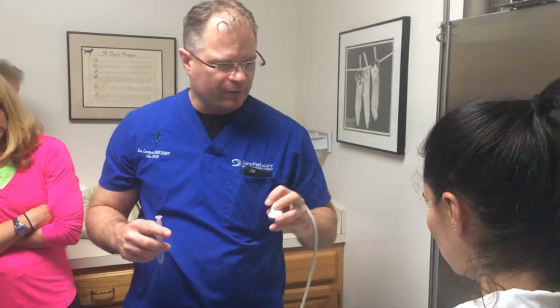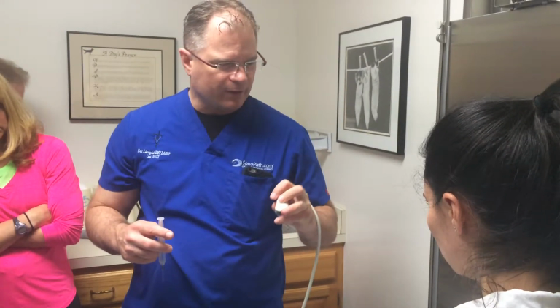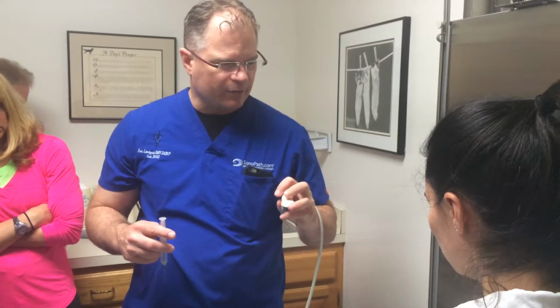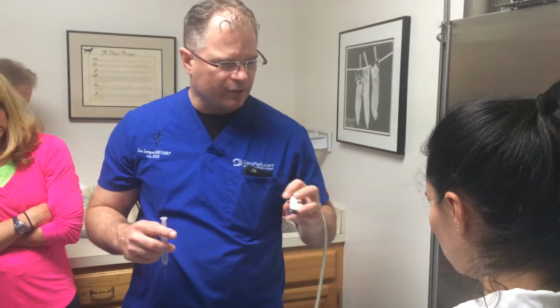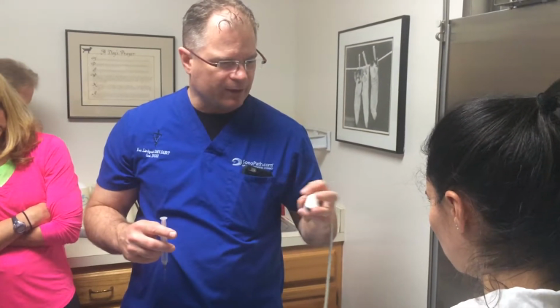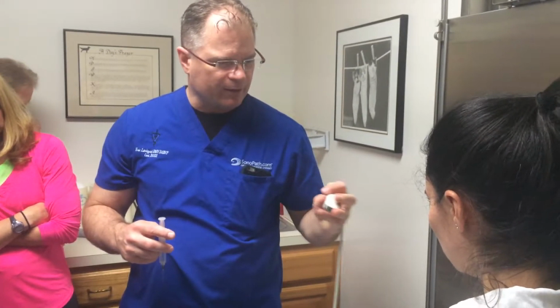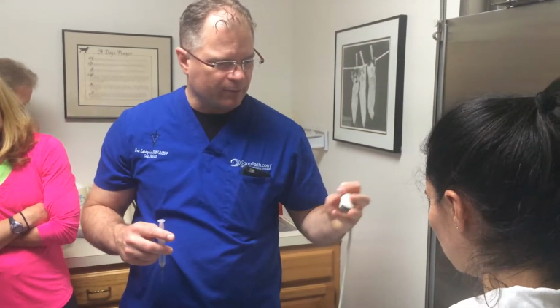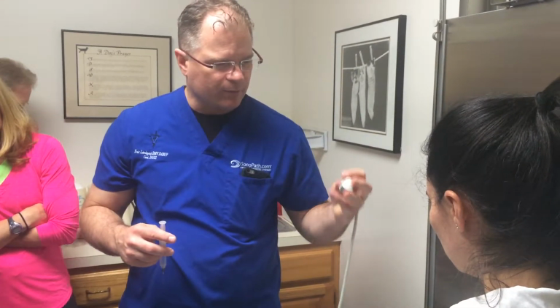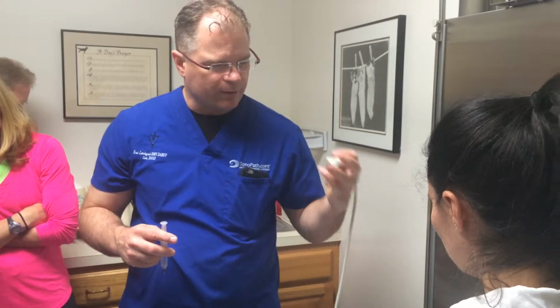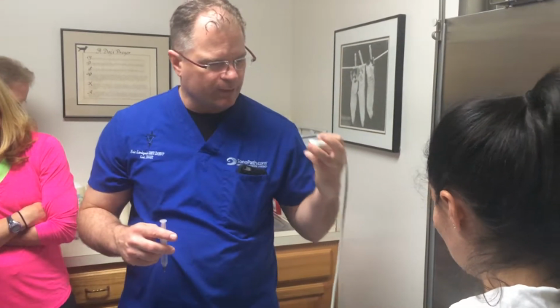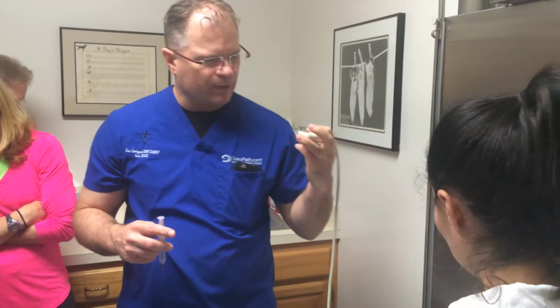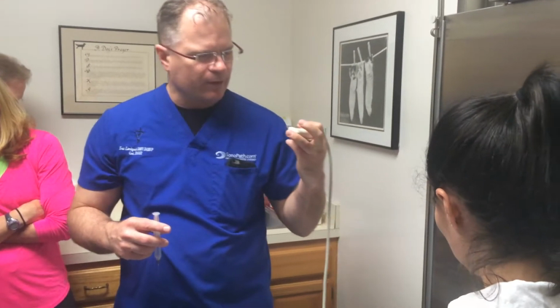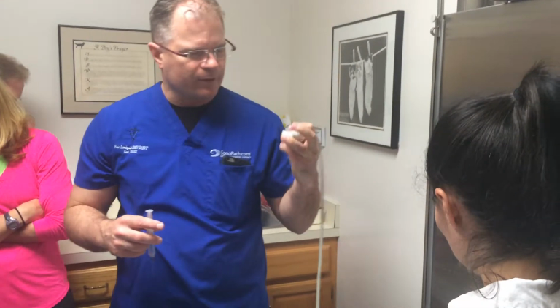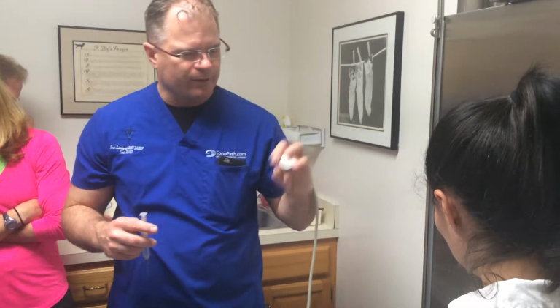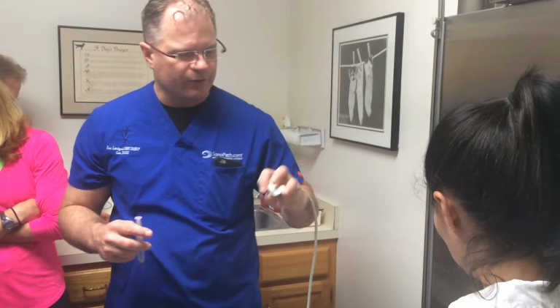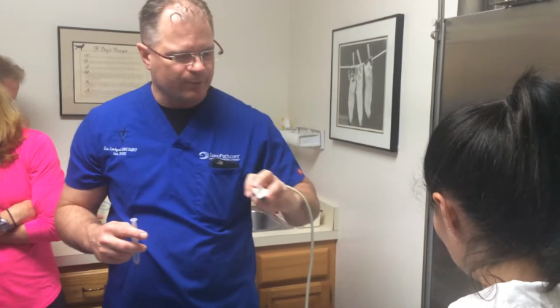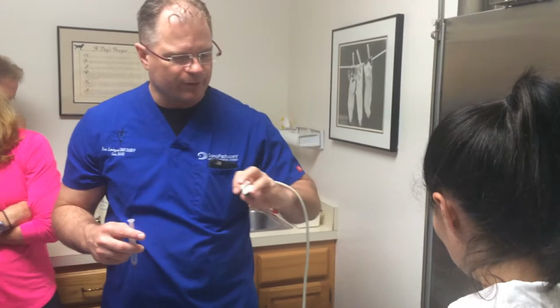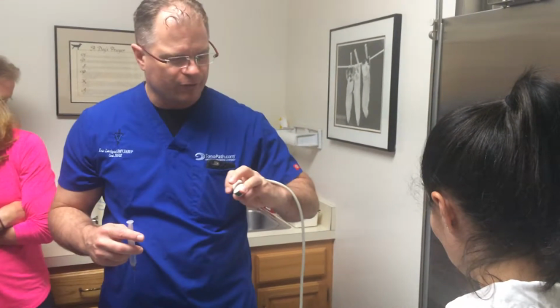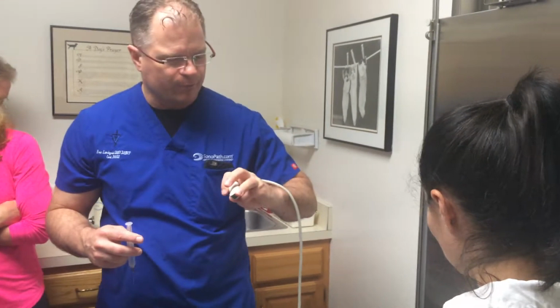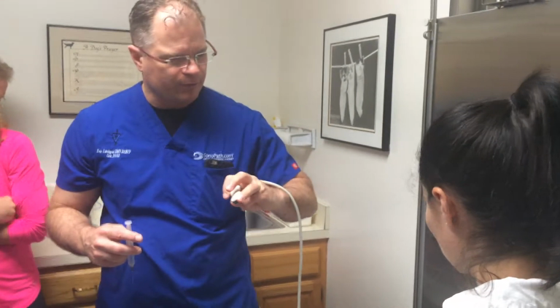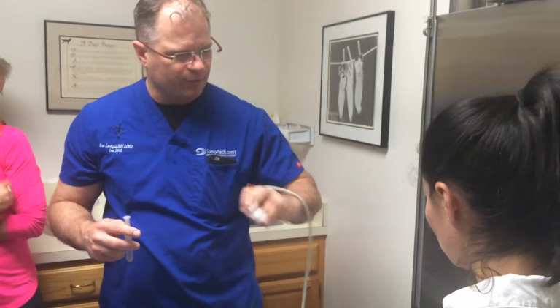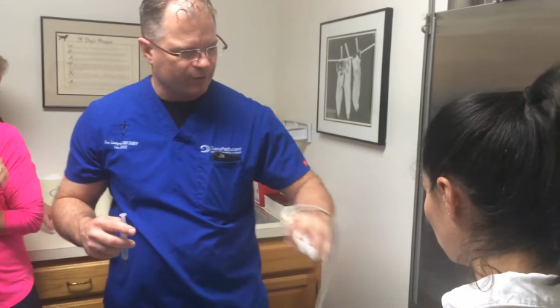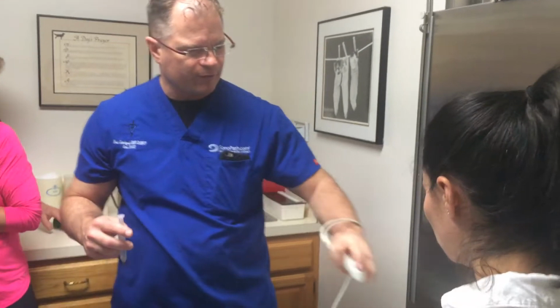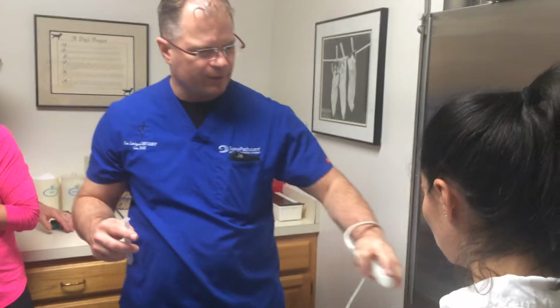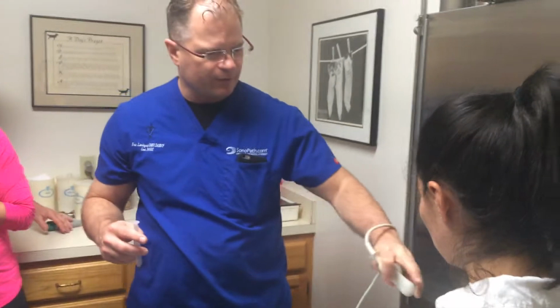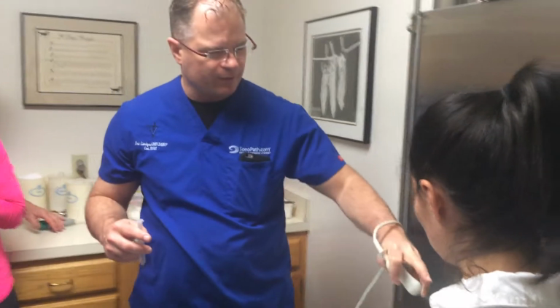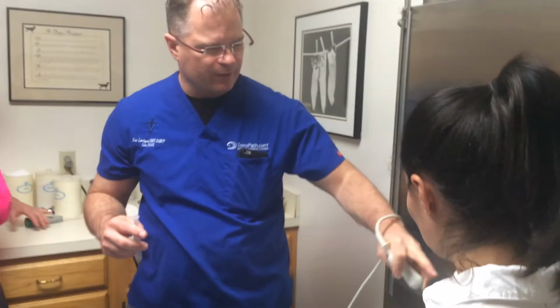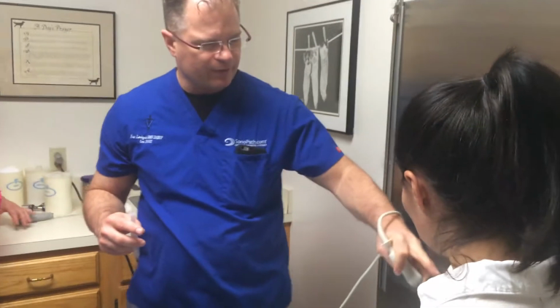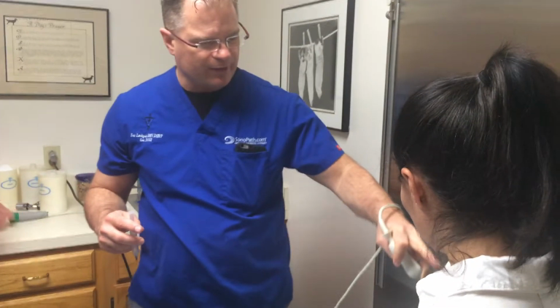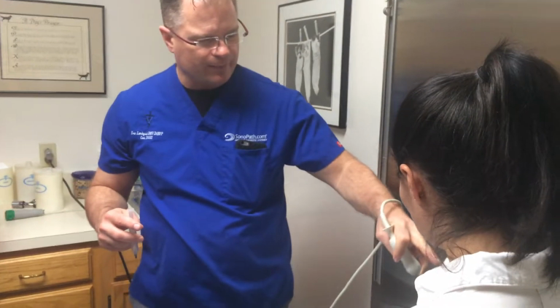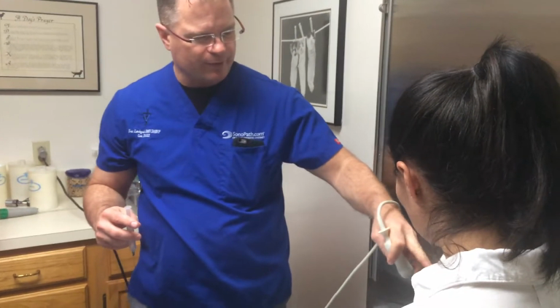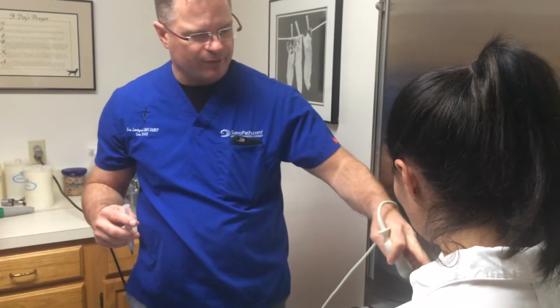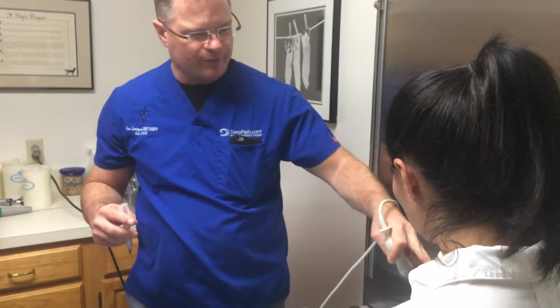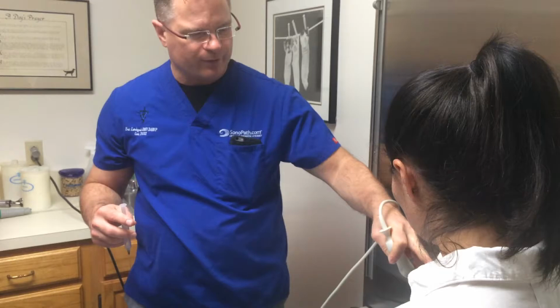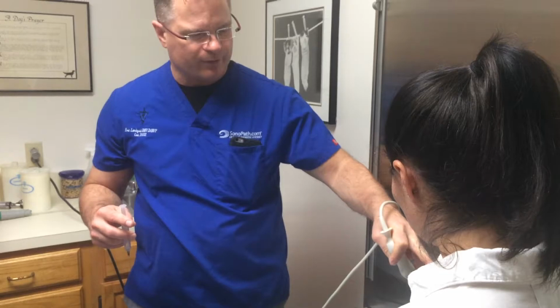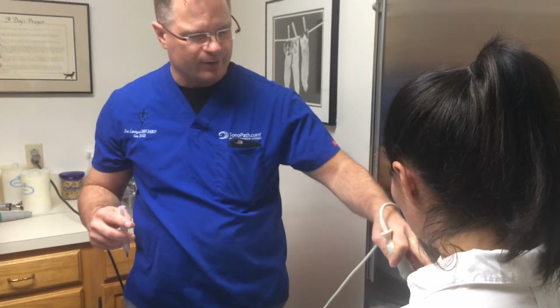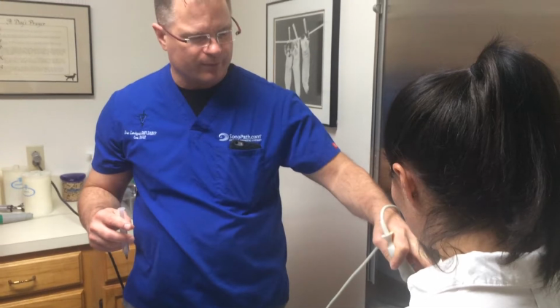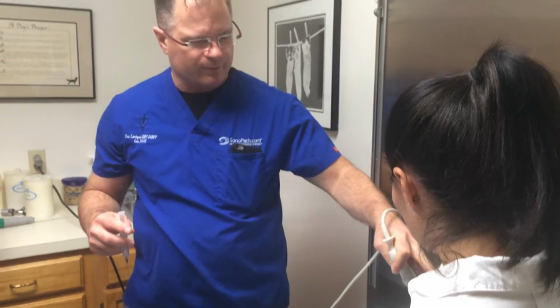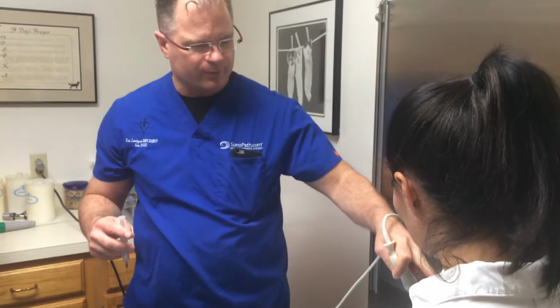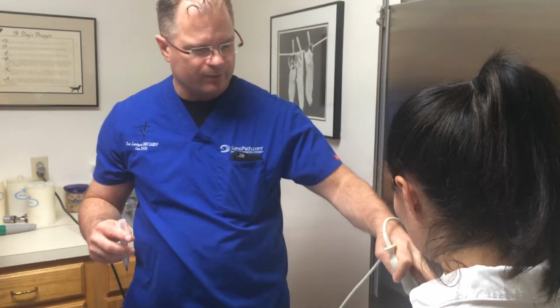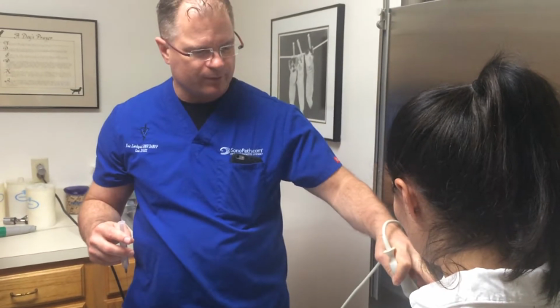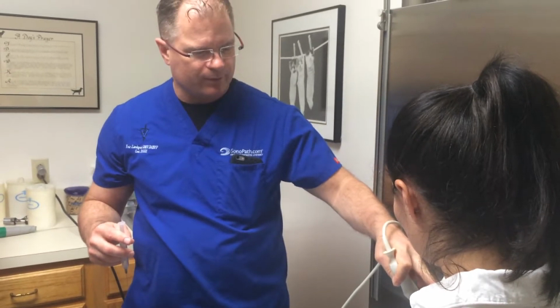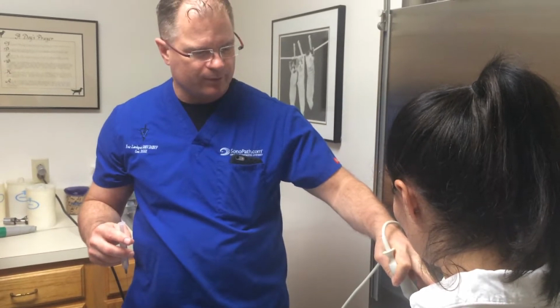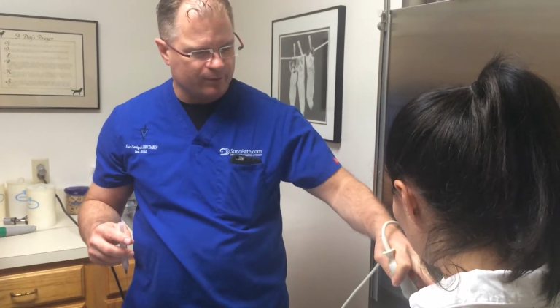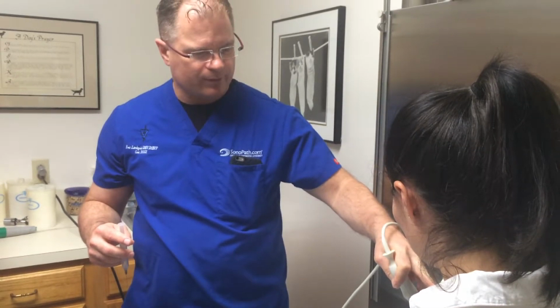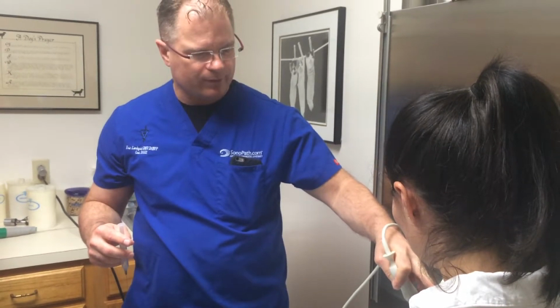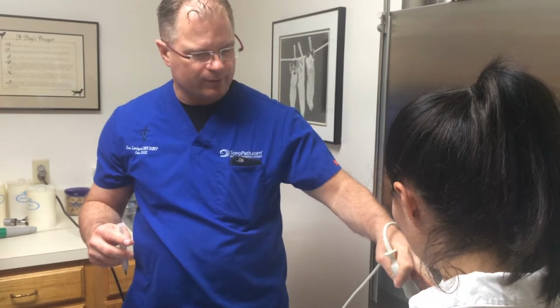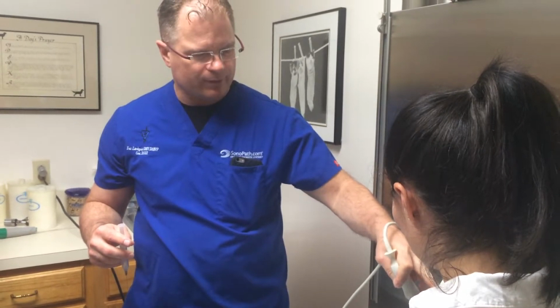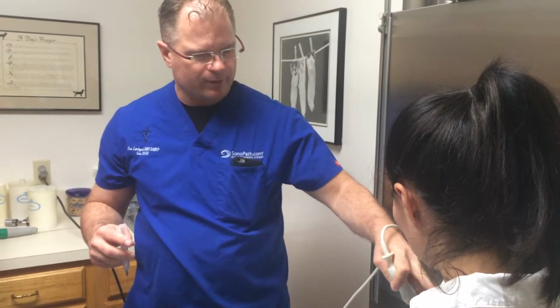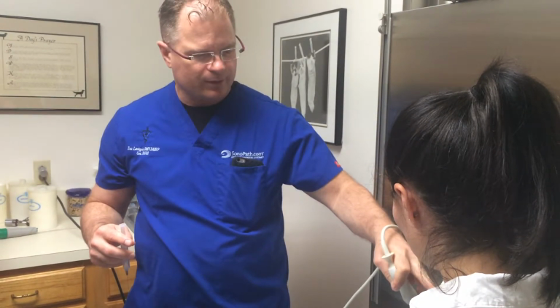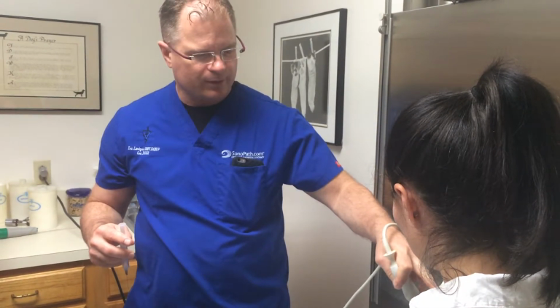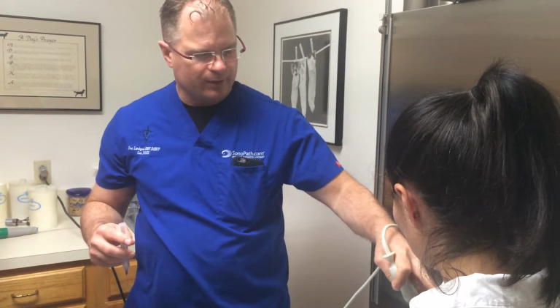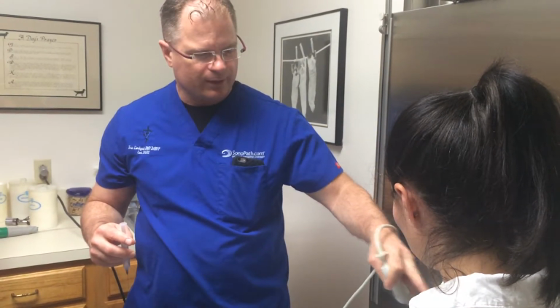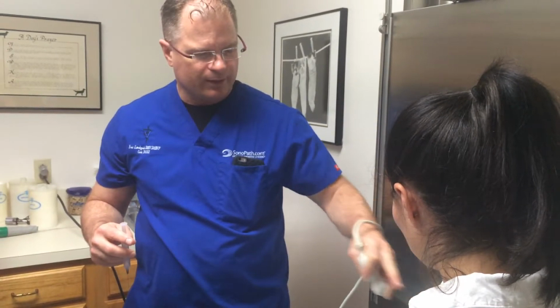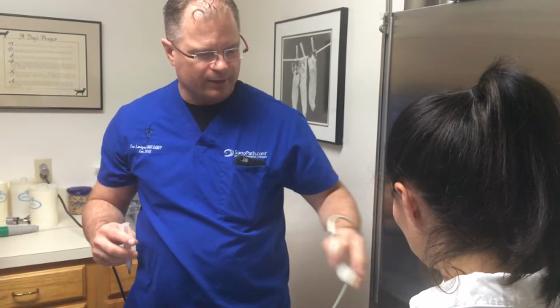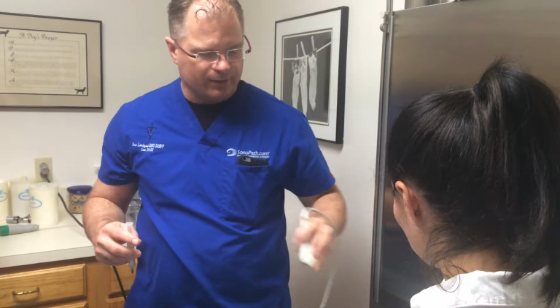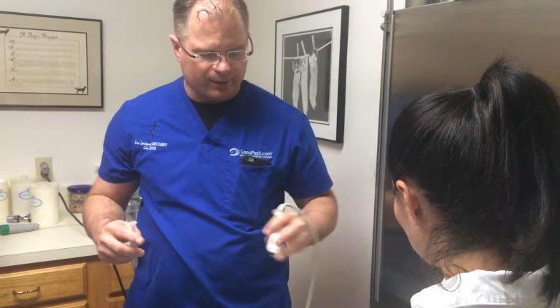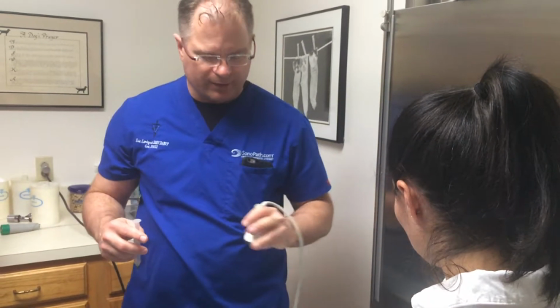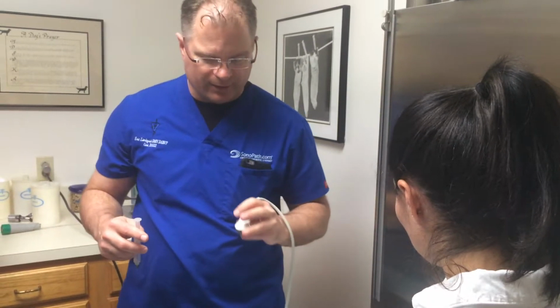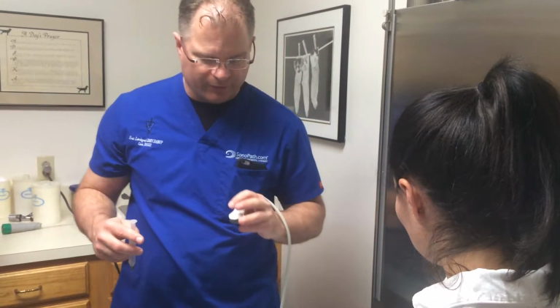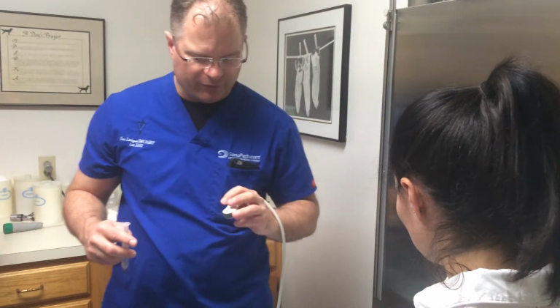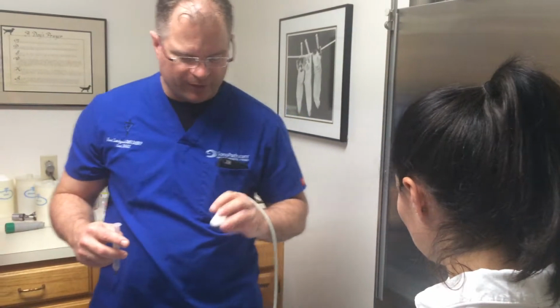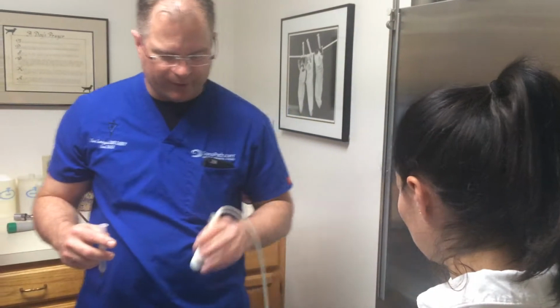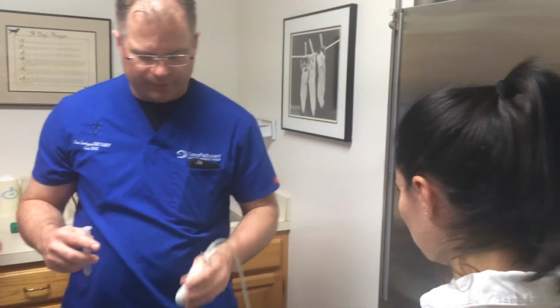You can check where your marker is by just putting your finger over the top, and your finger will come in on the left side.